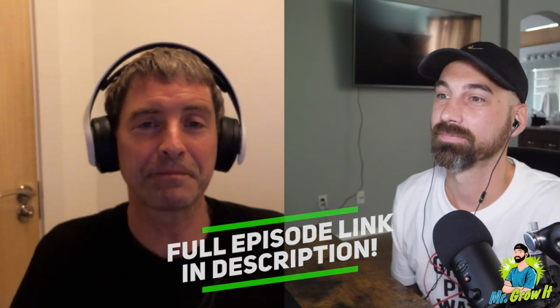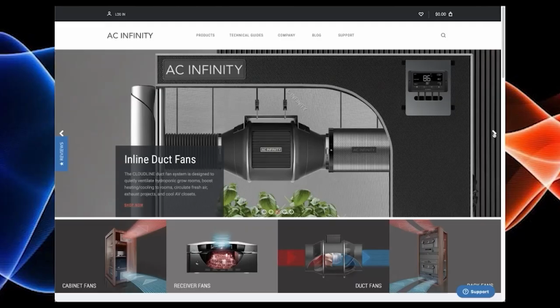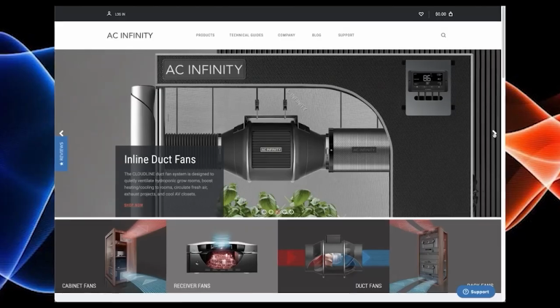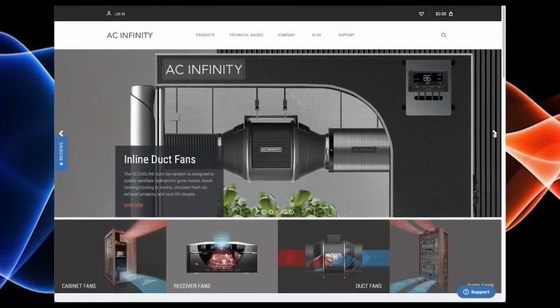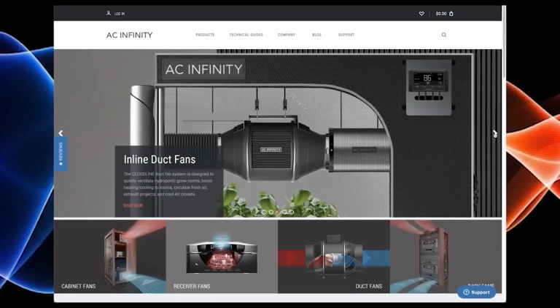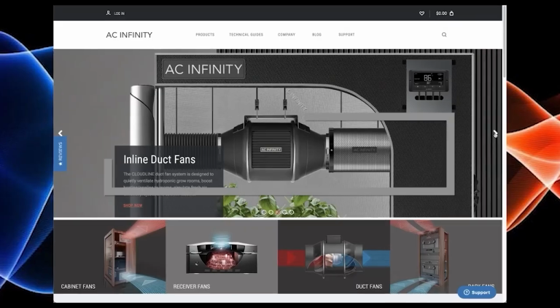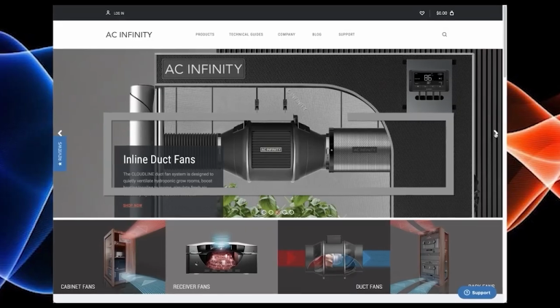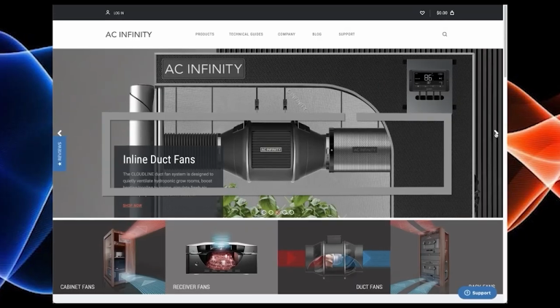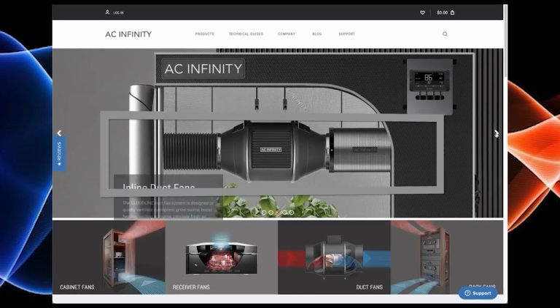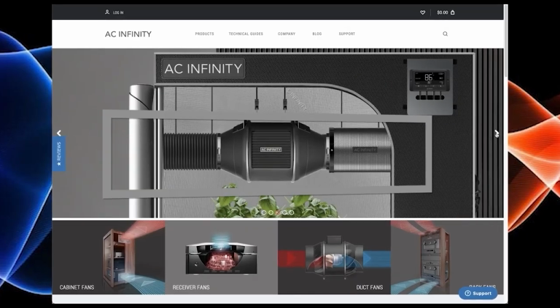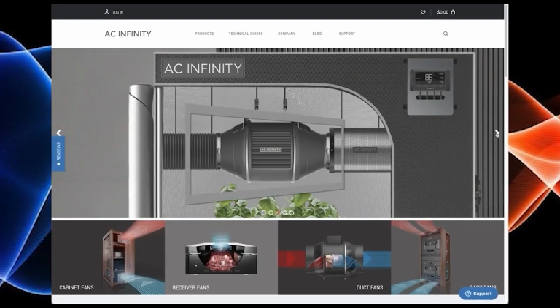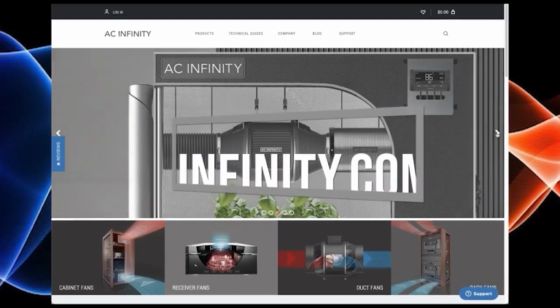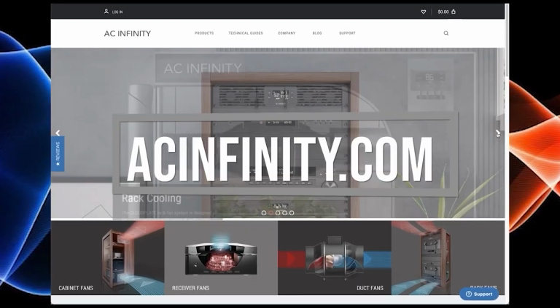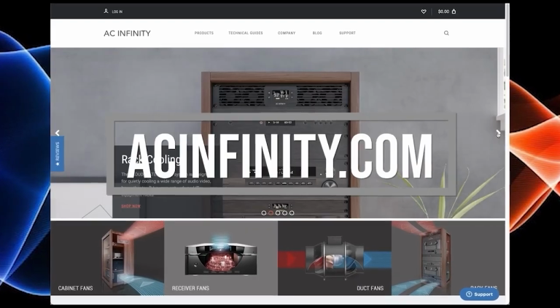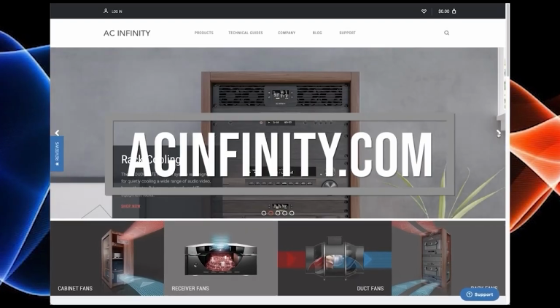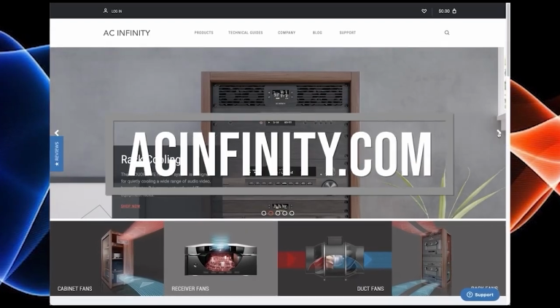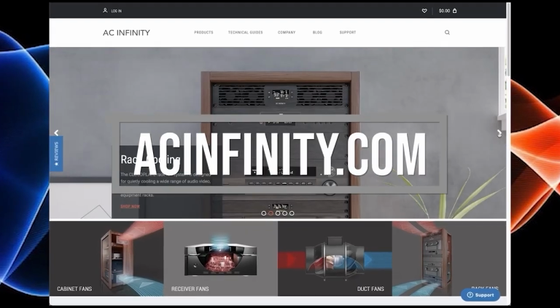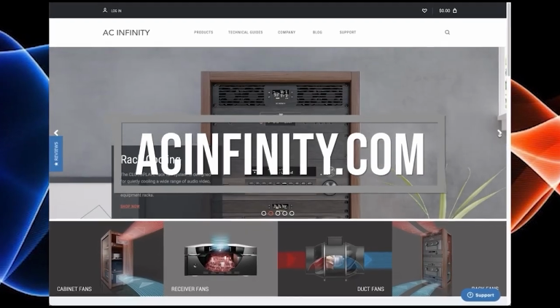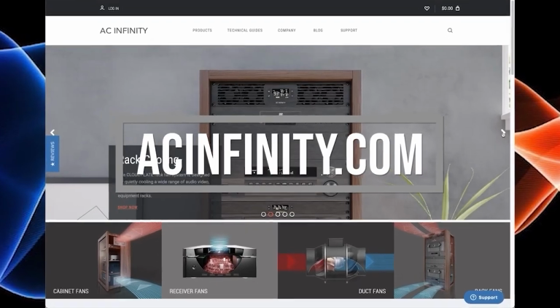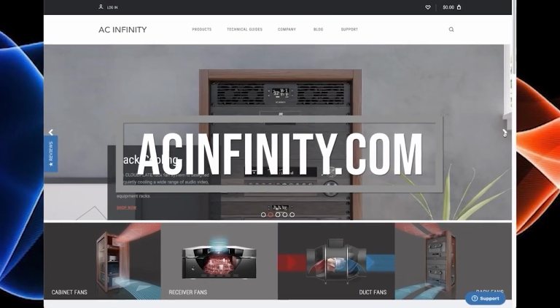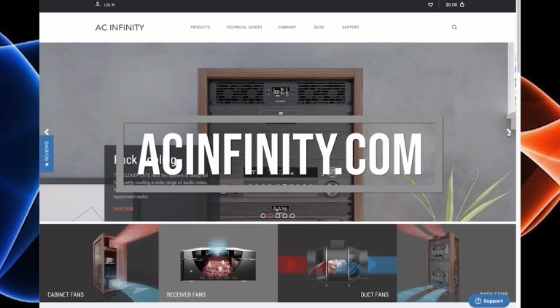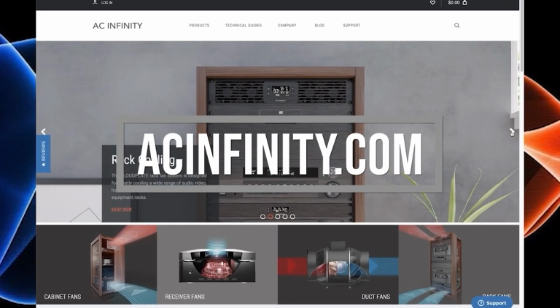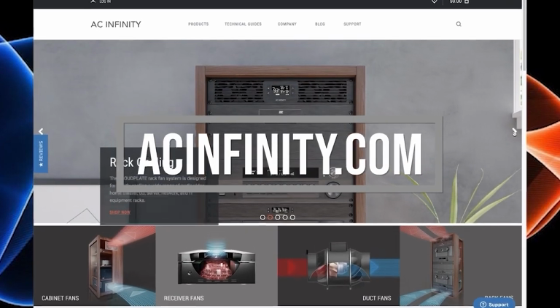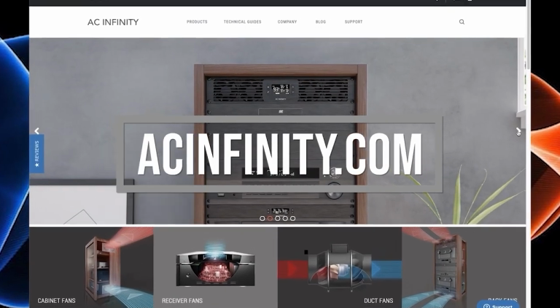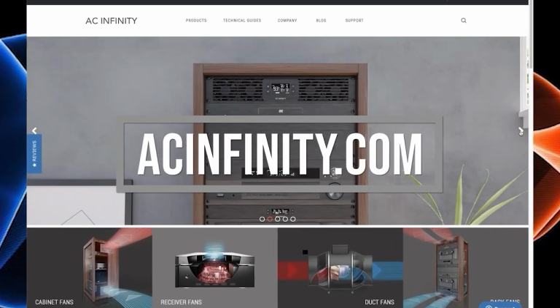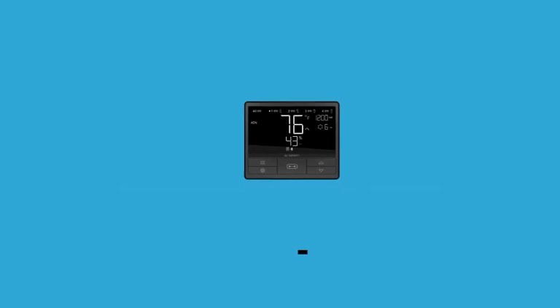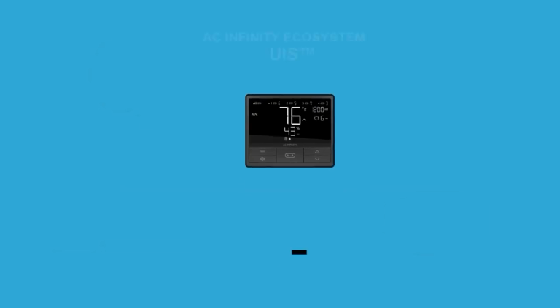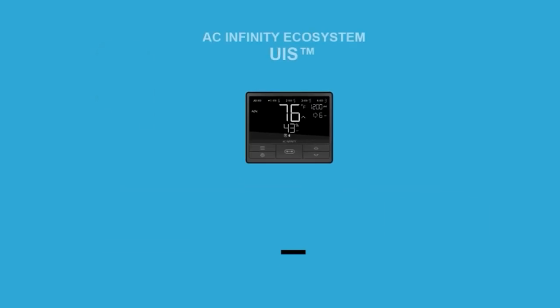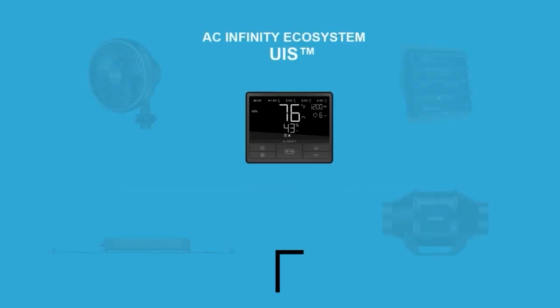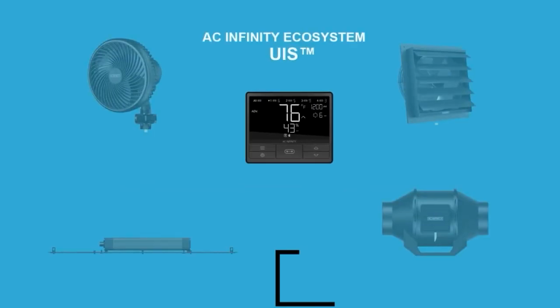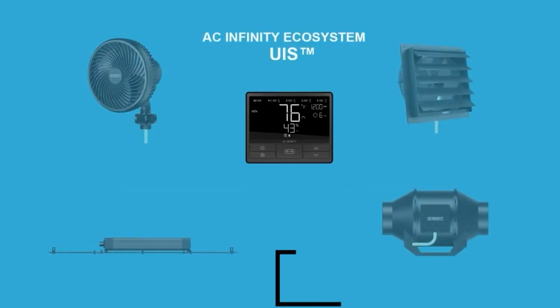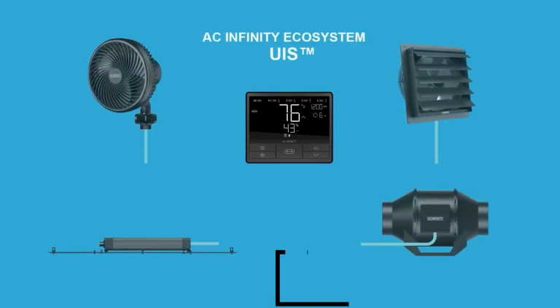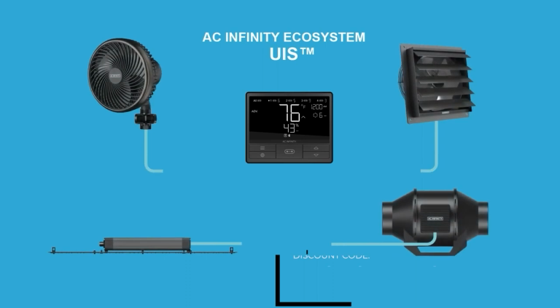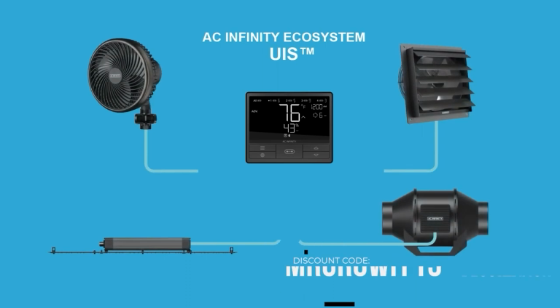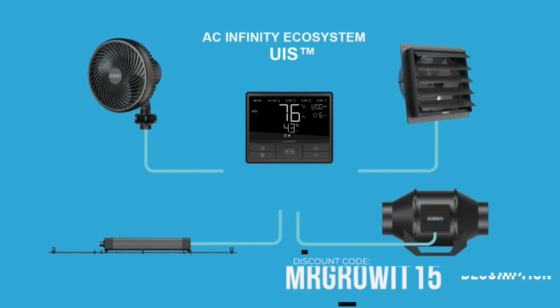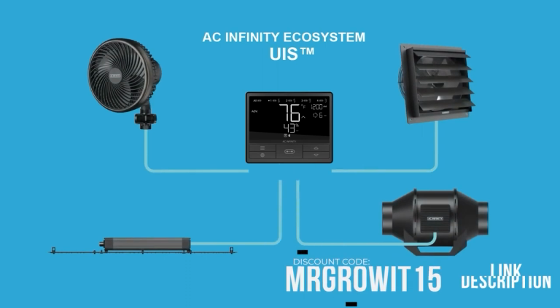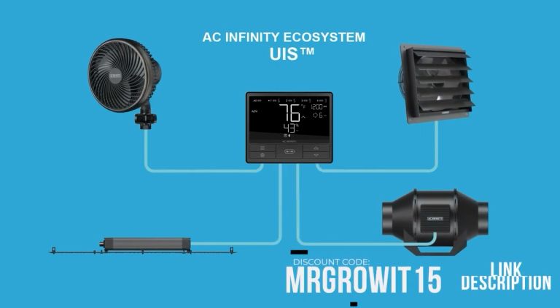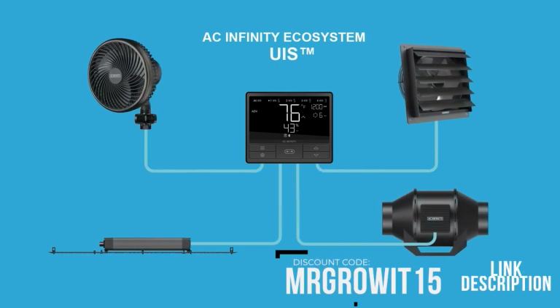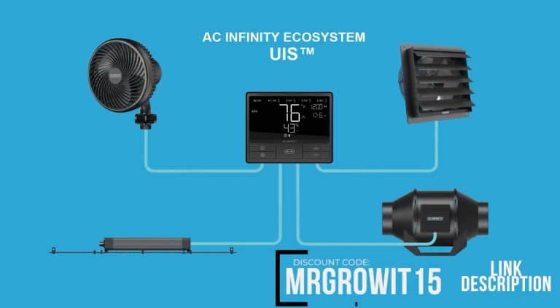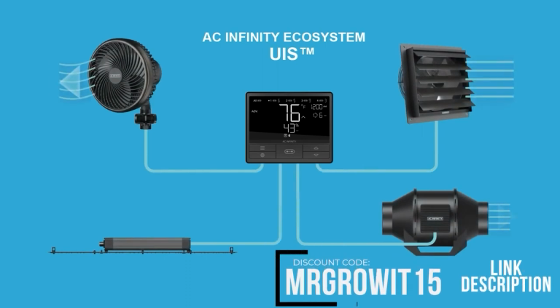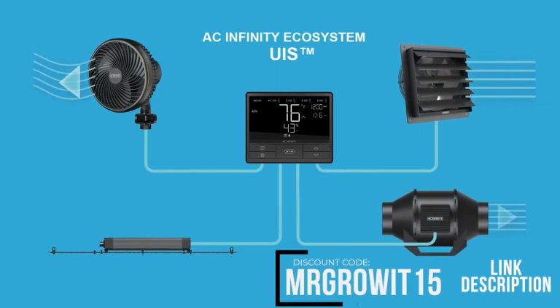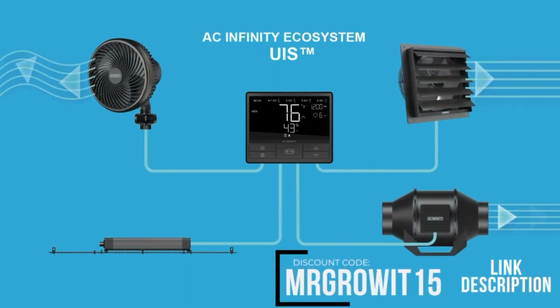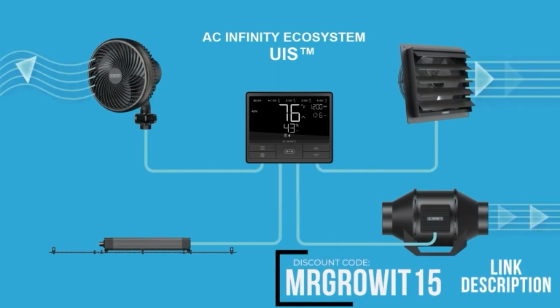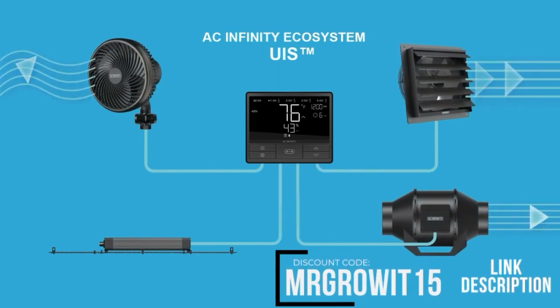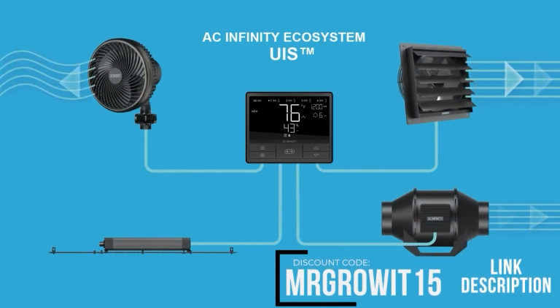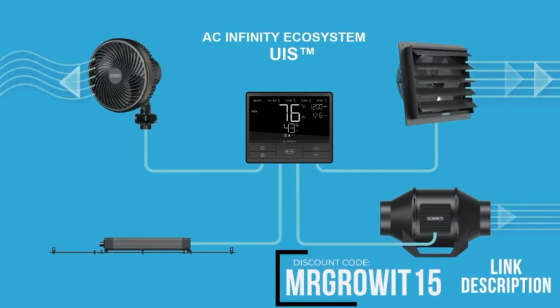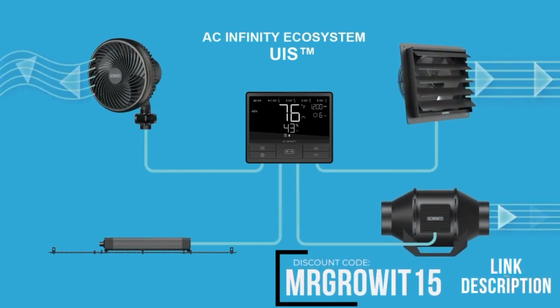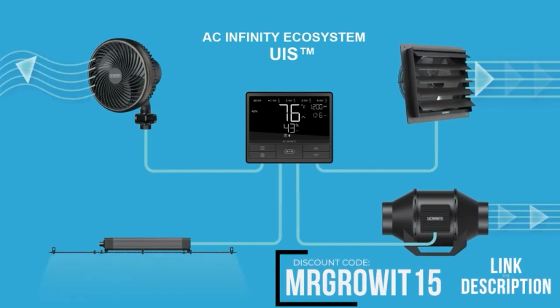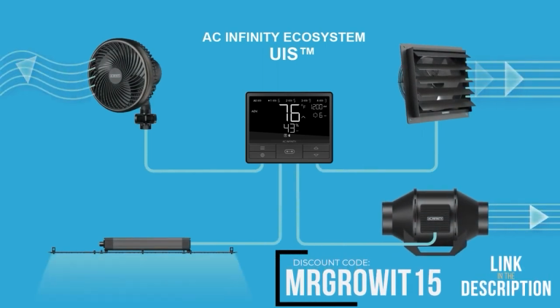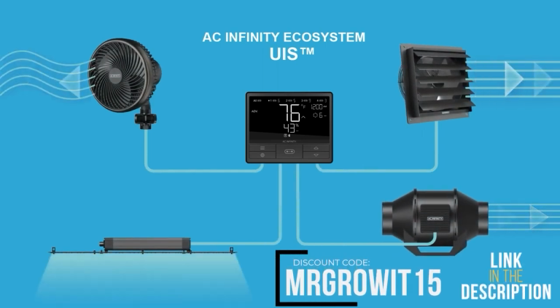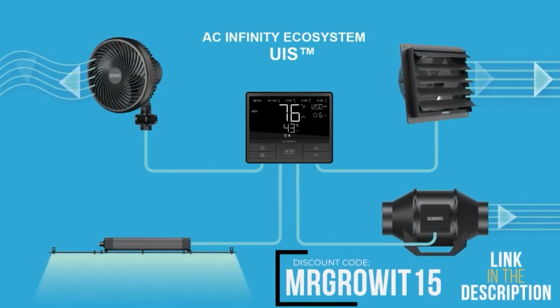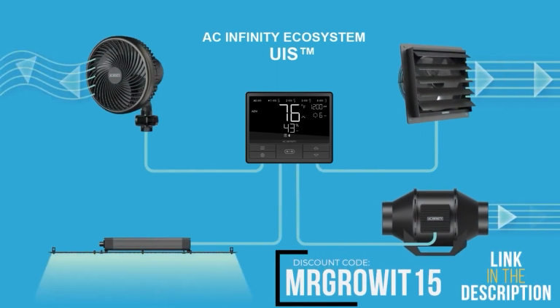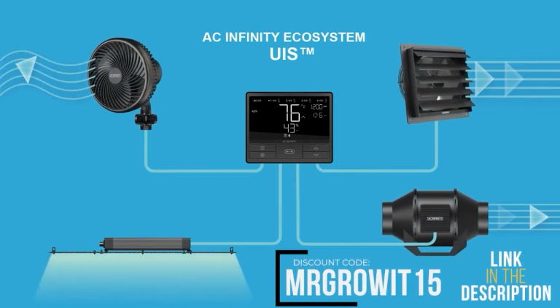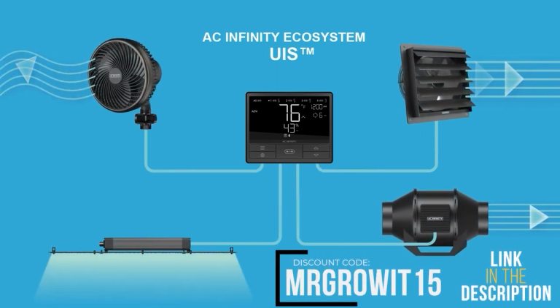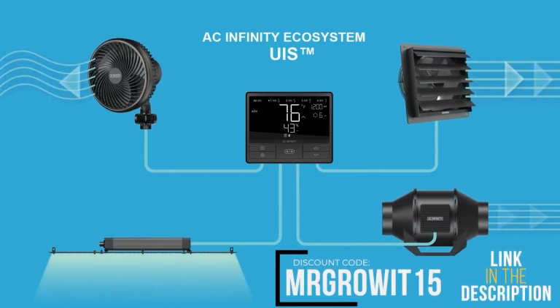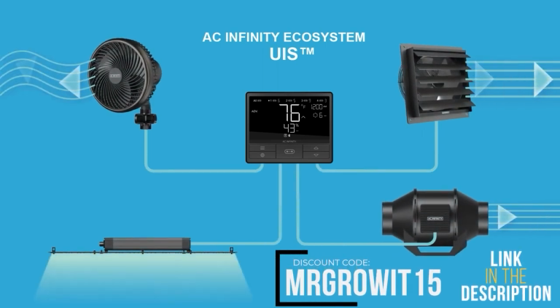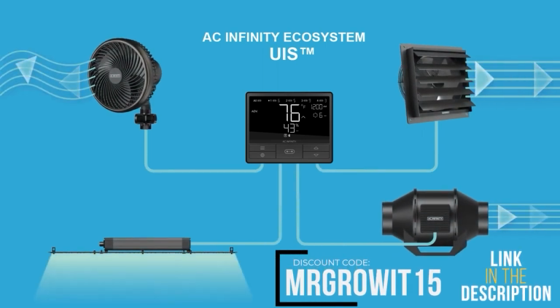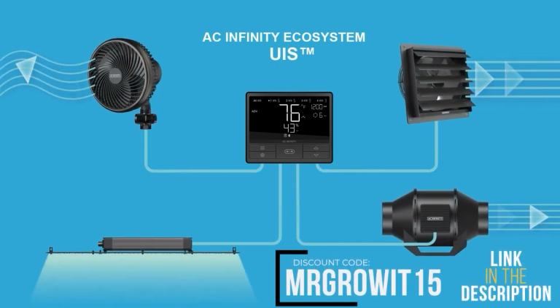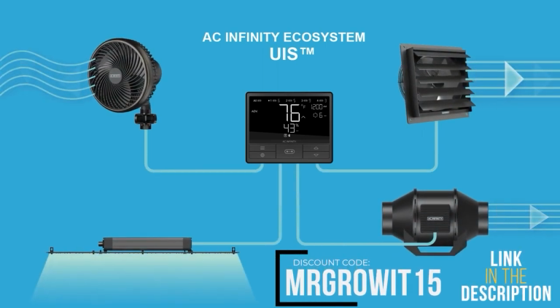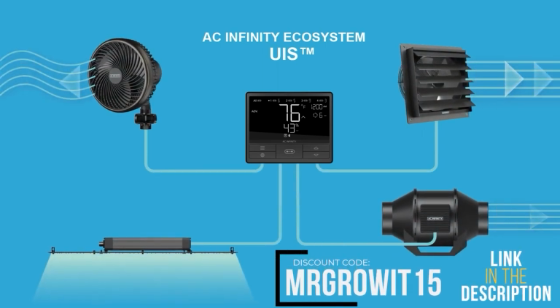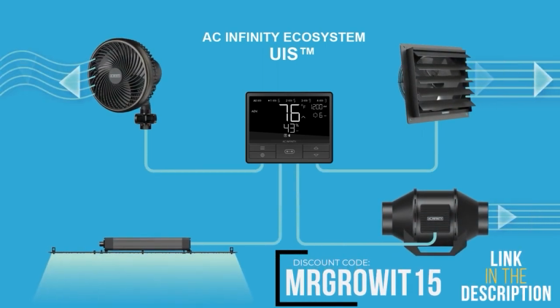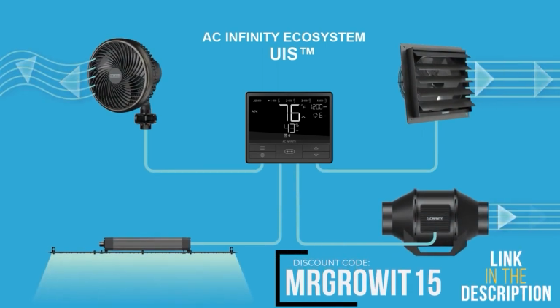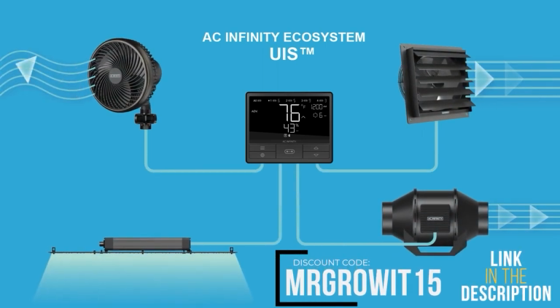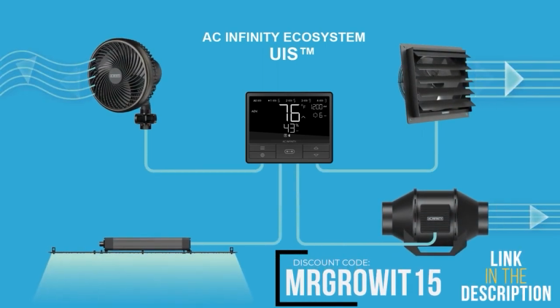This clip is brought to you by AC Infinity. Use discount code MrGrow at 15 to save on any of their products.